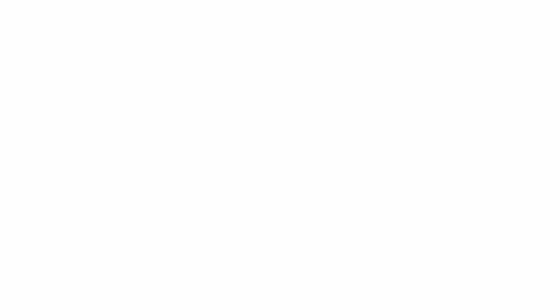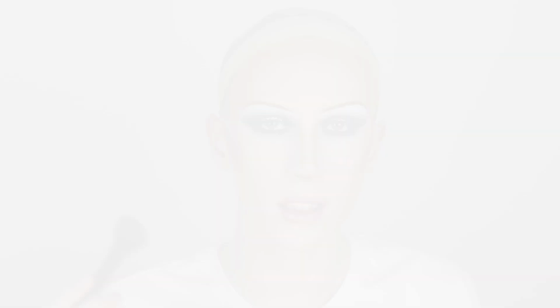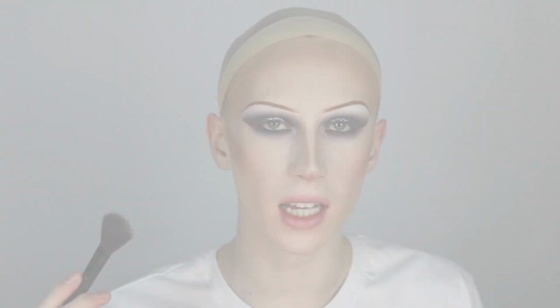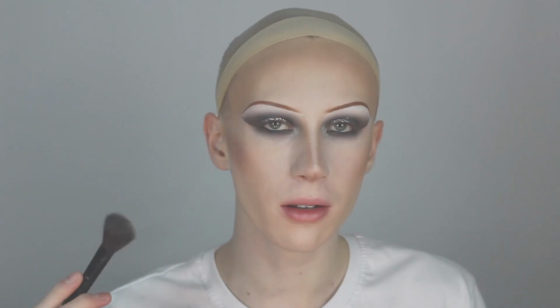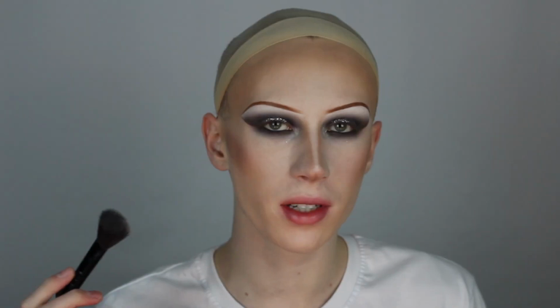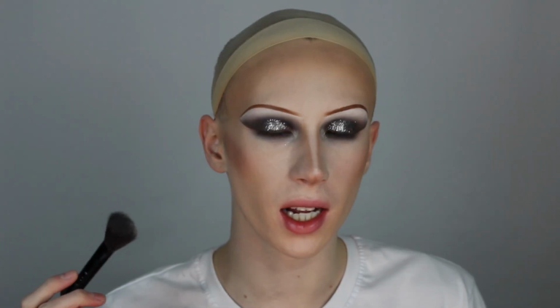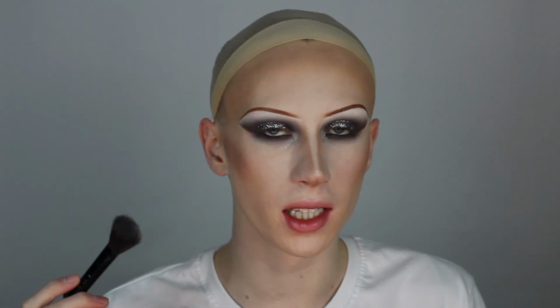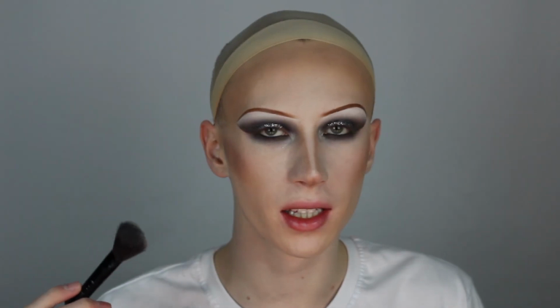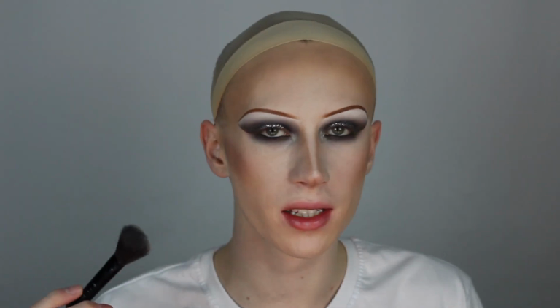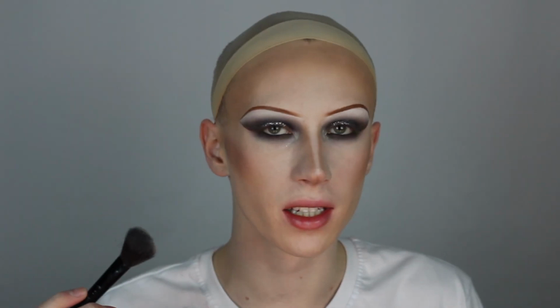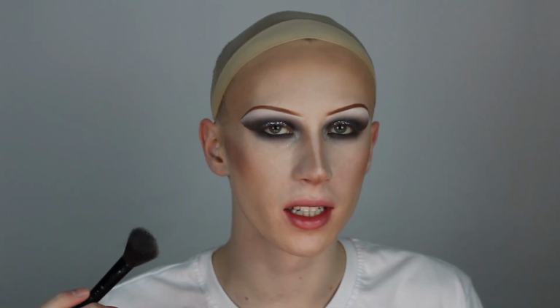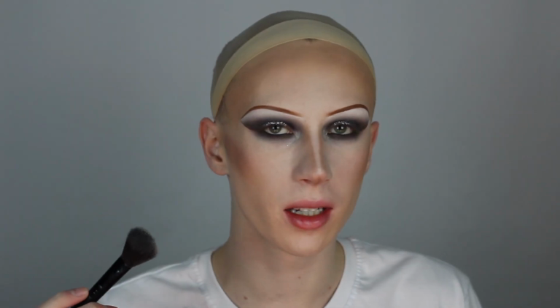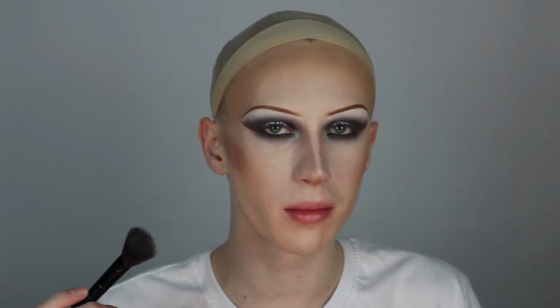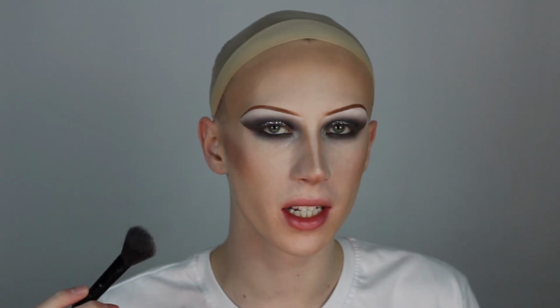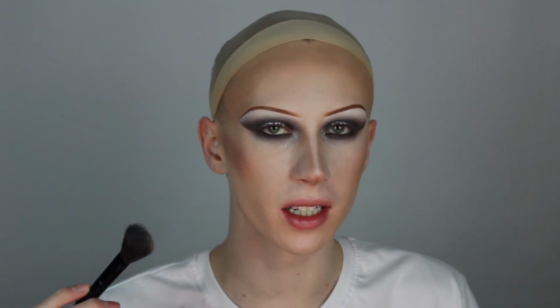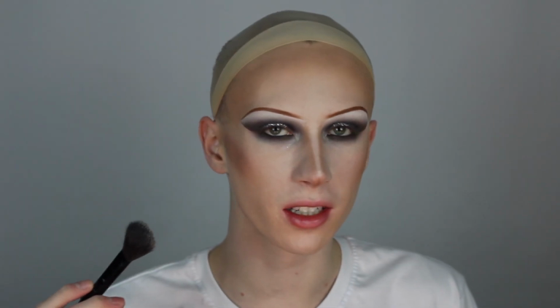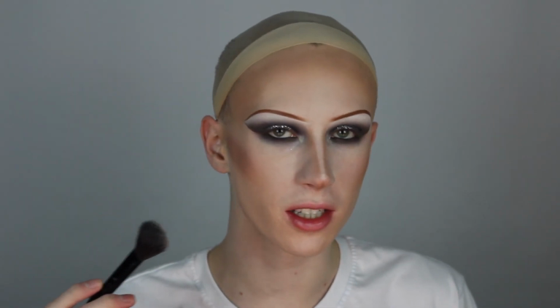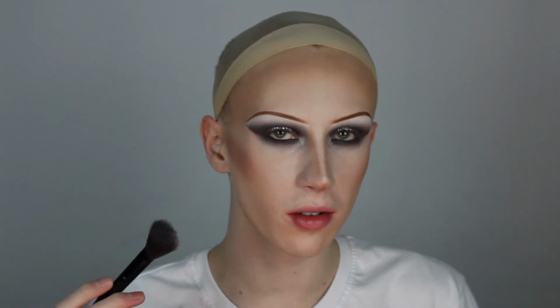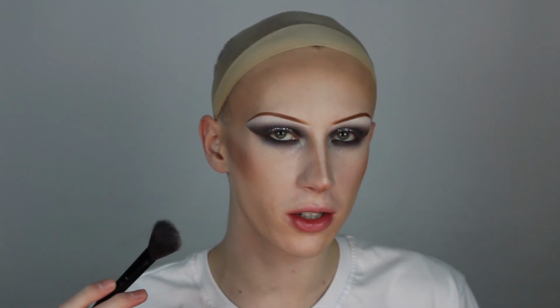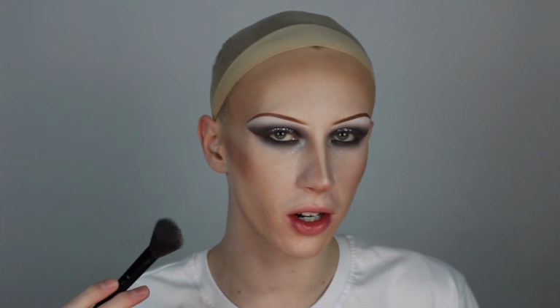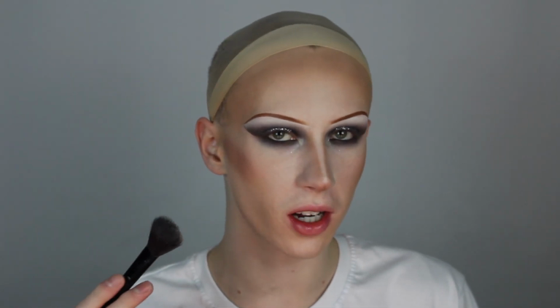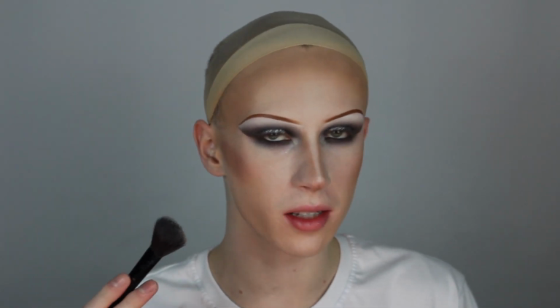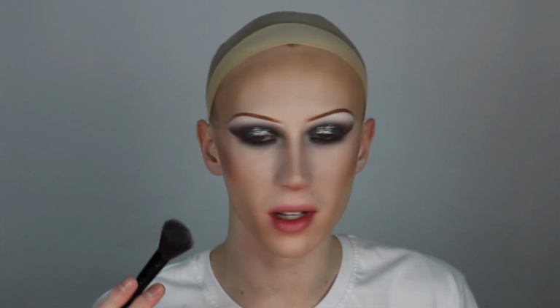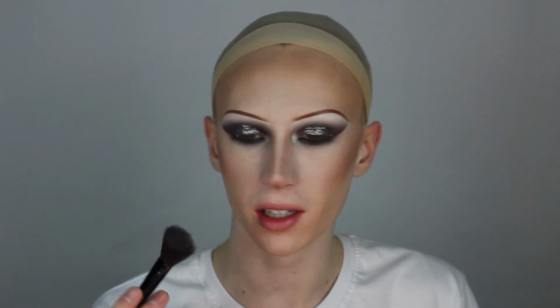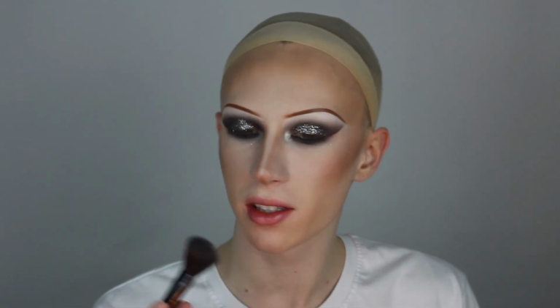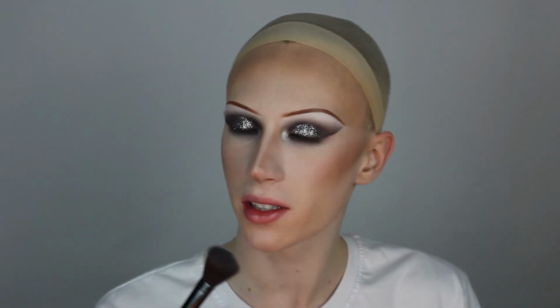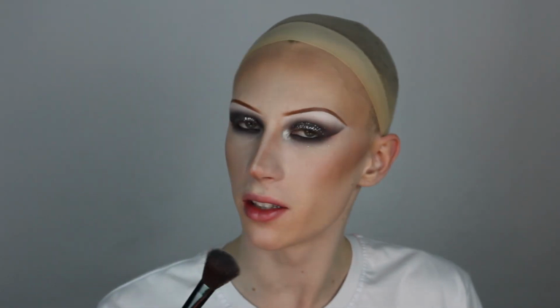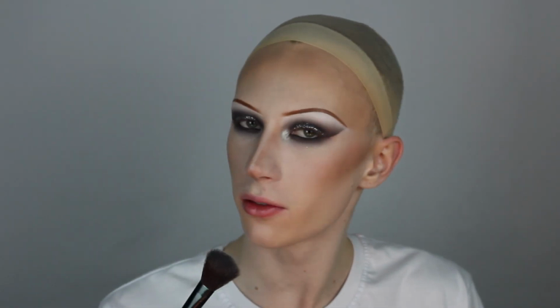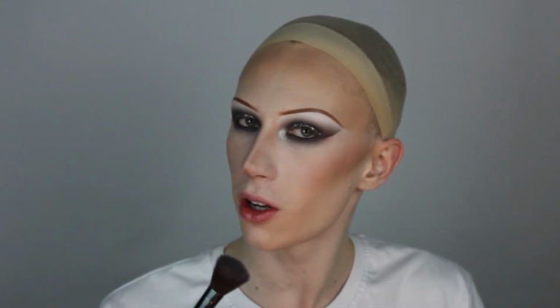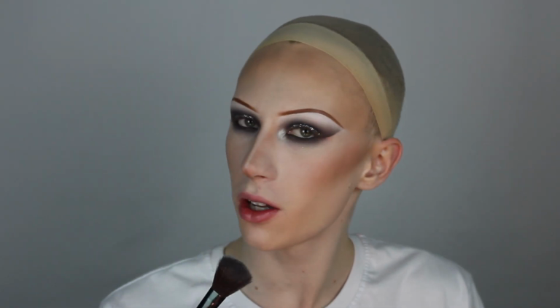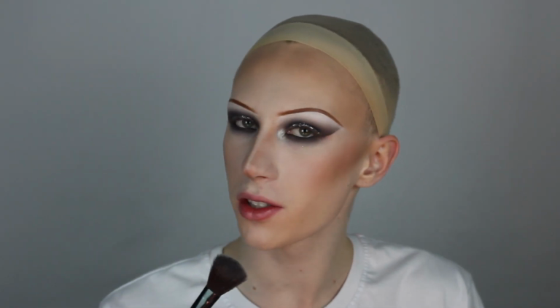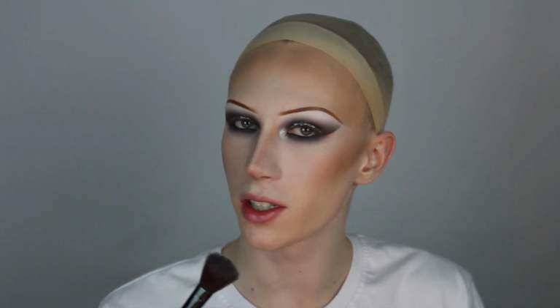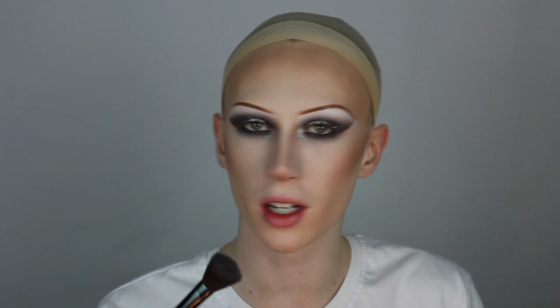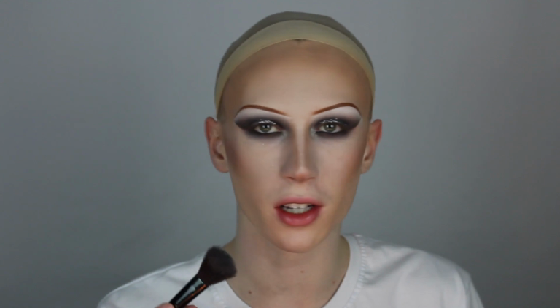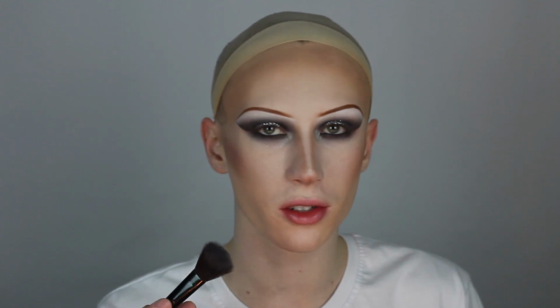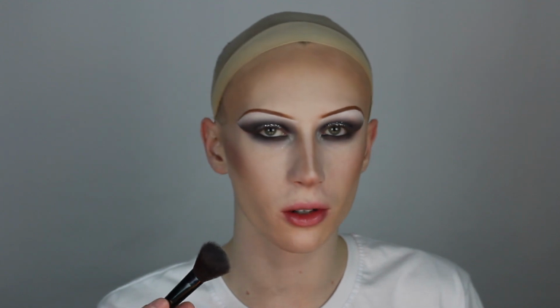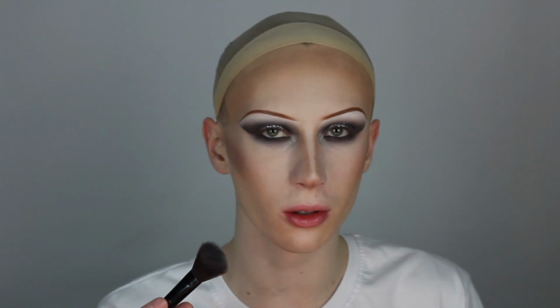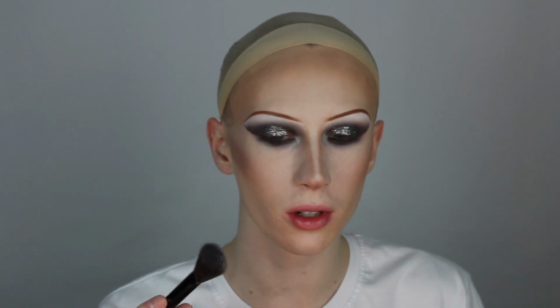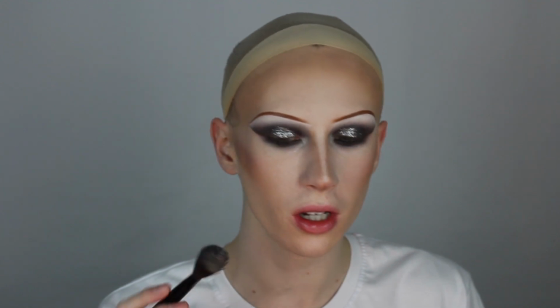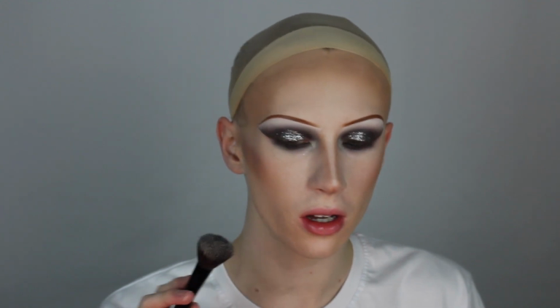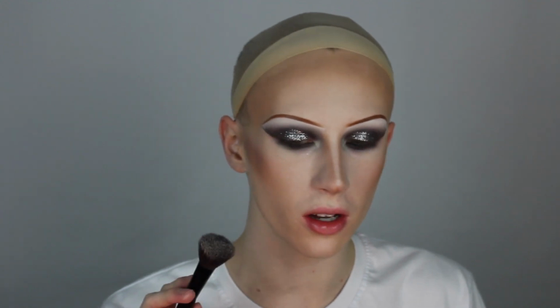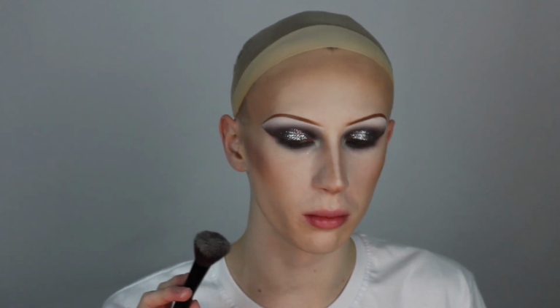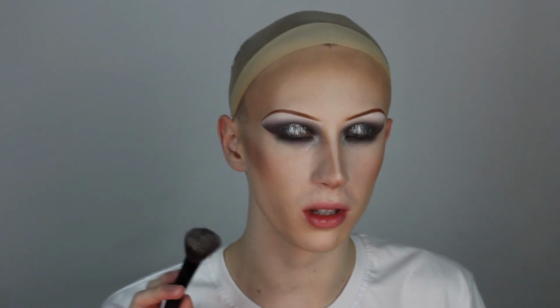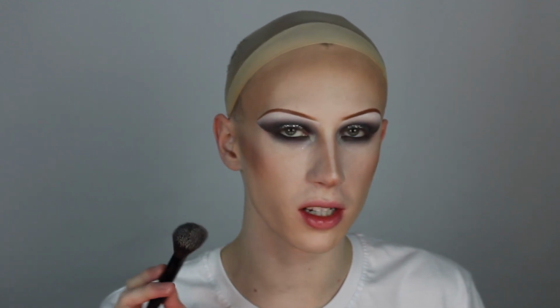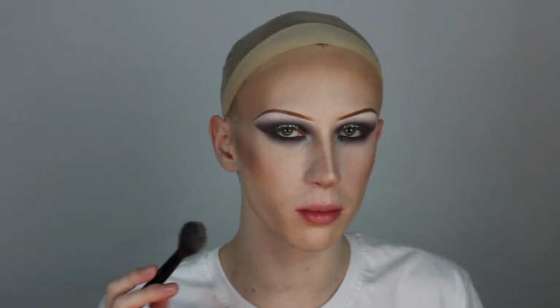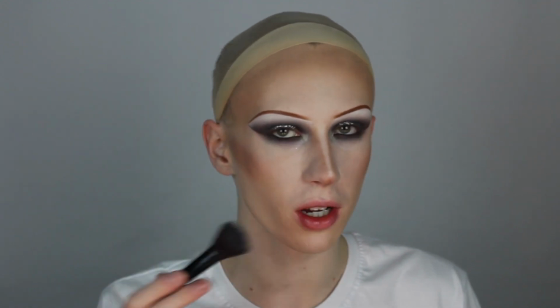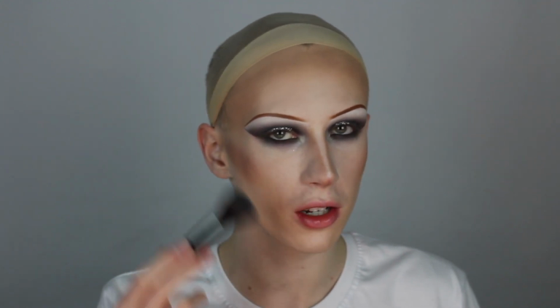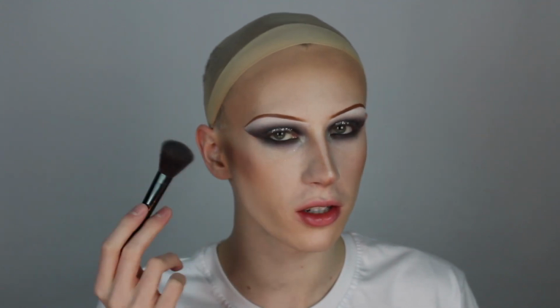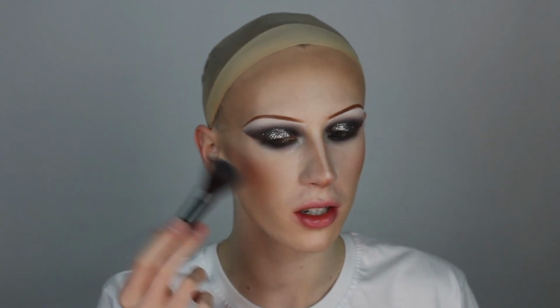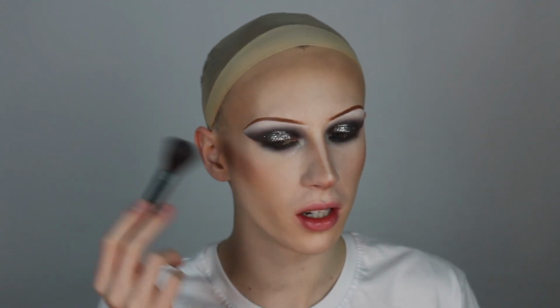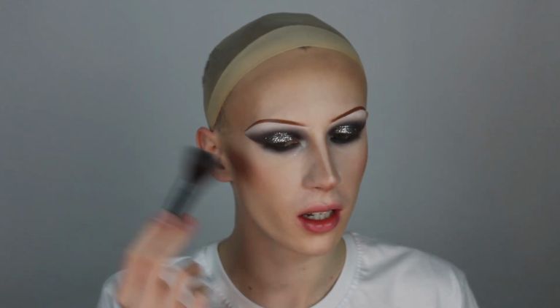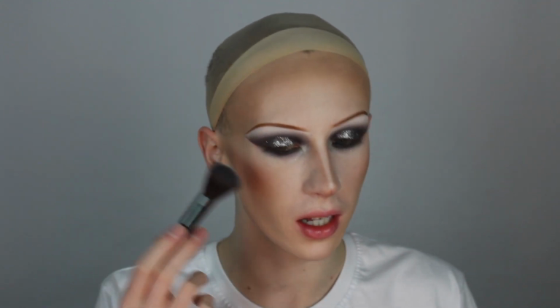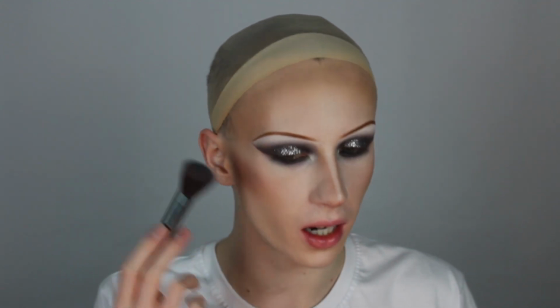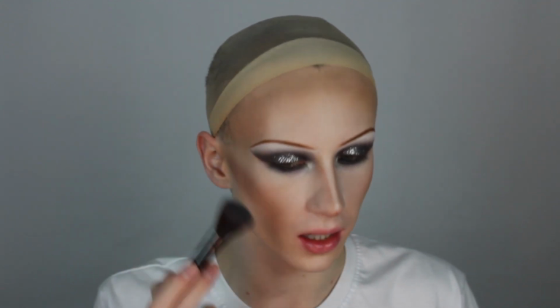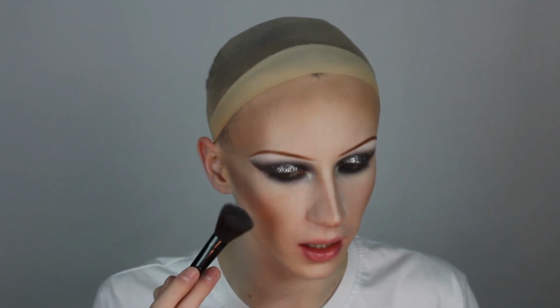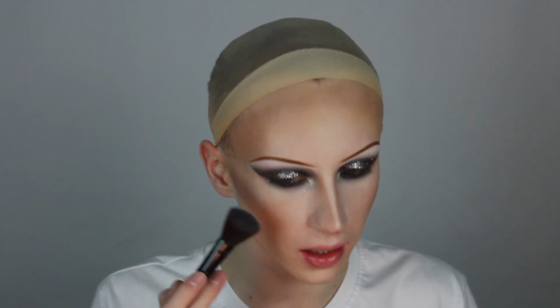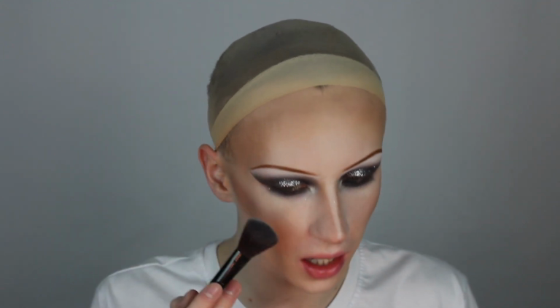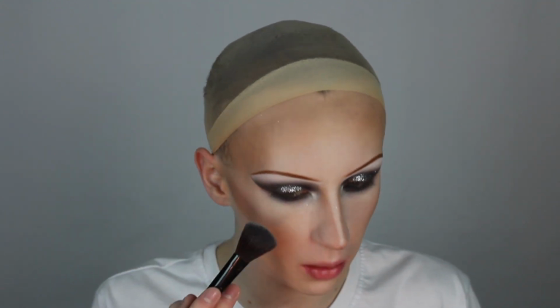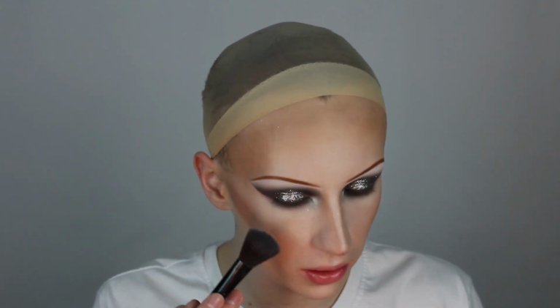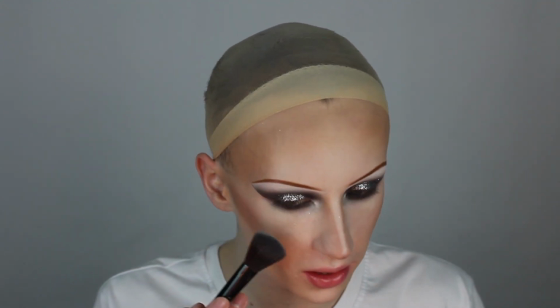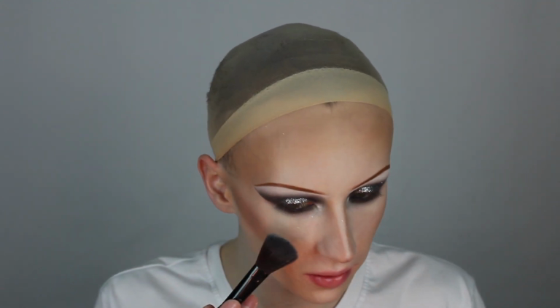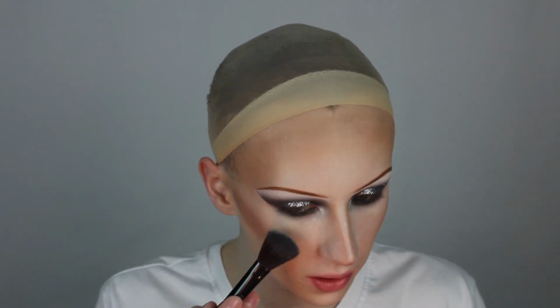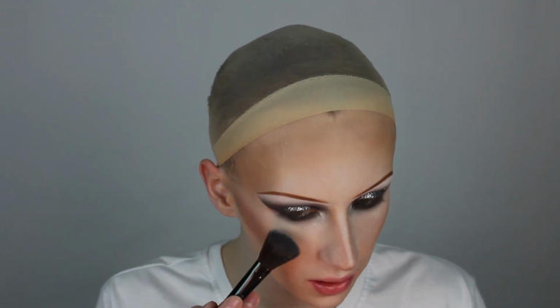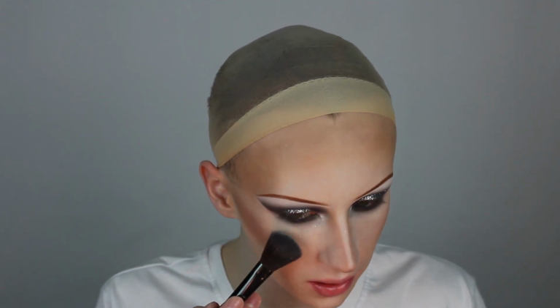Now to highlight the skin, I'm taking Jeffree Star Cosmetics Skin Frost in Ice Cold on a blush brush and highlighting the high points of the face.